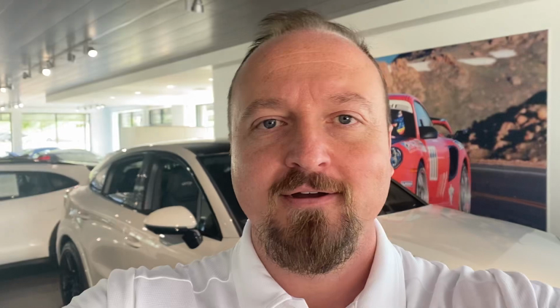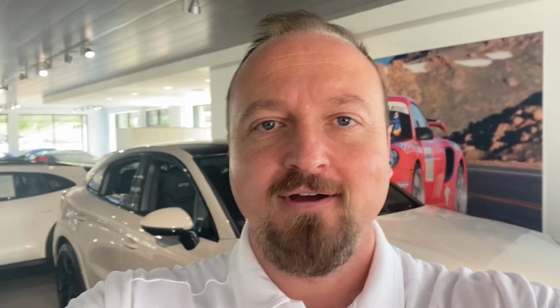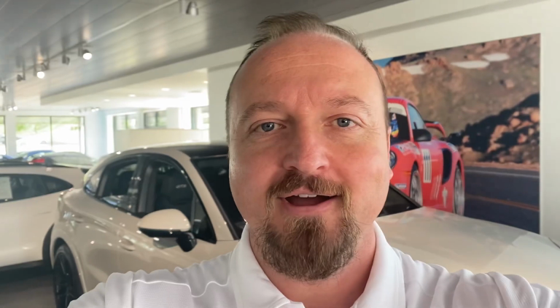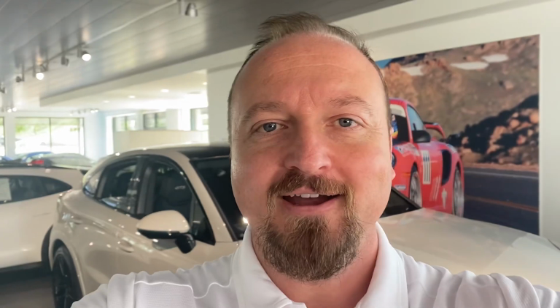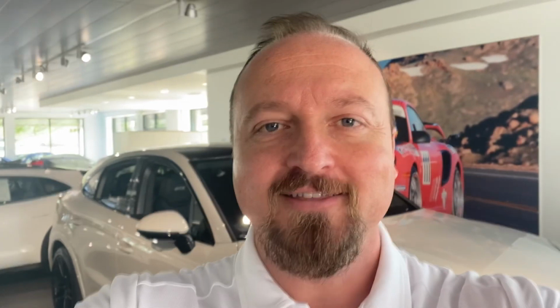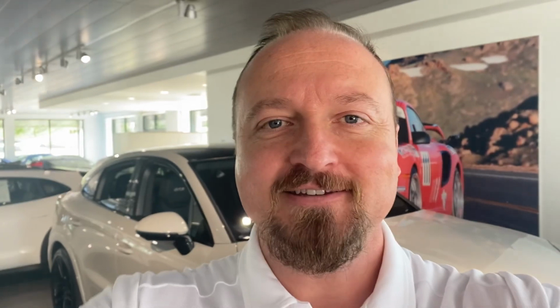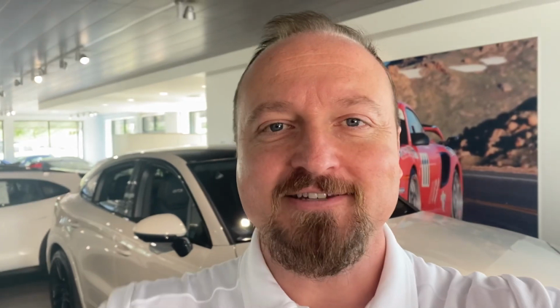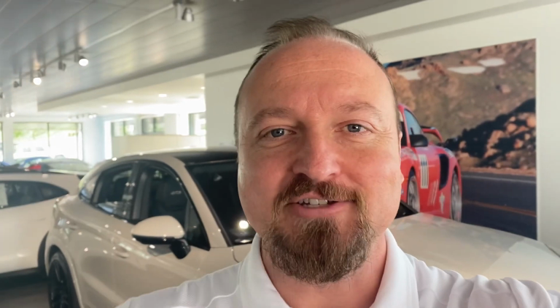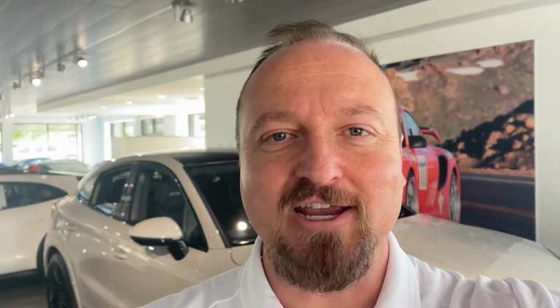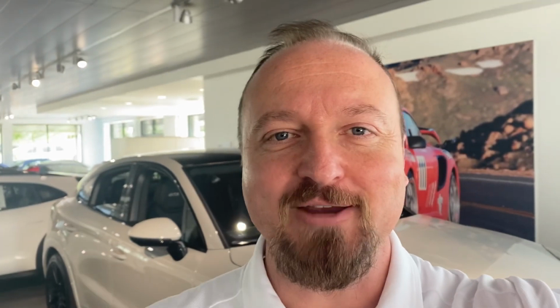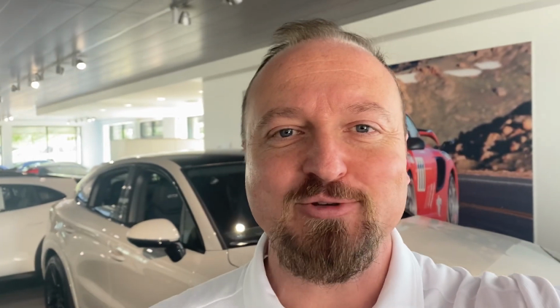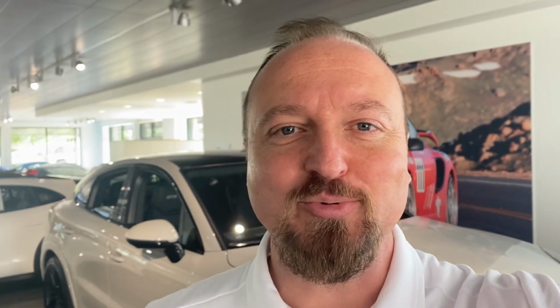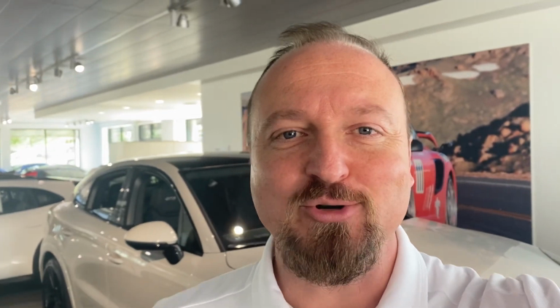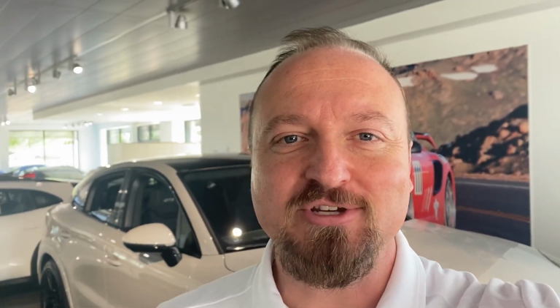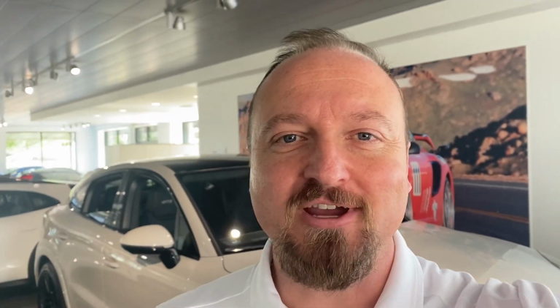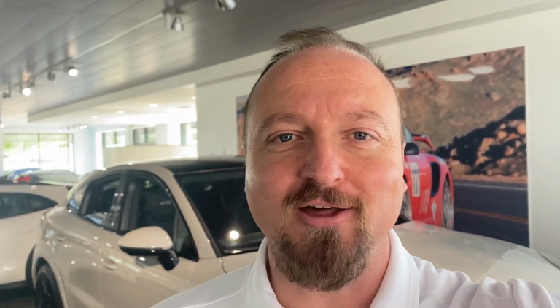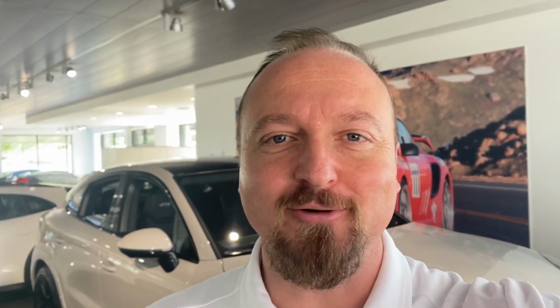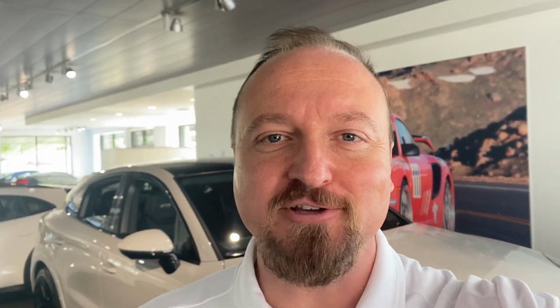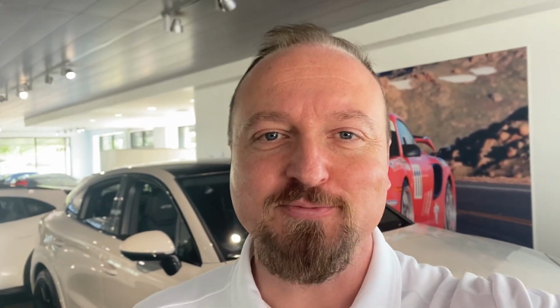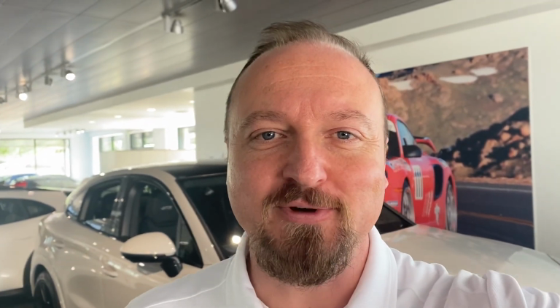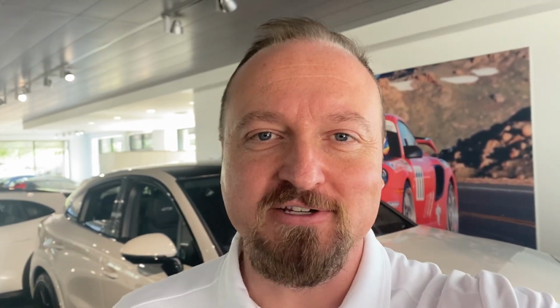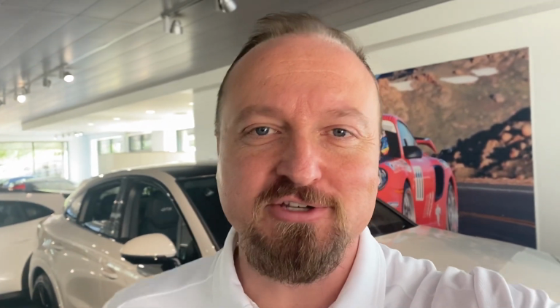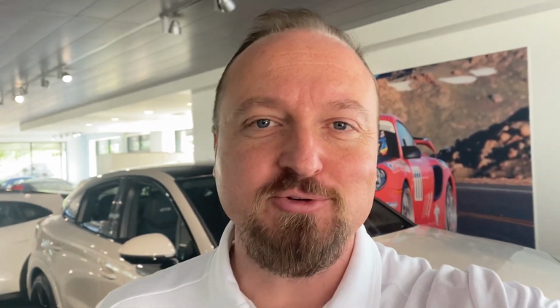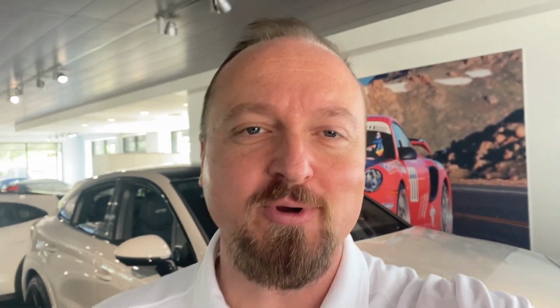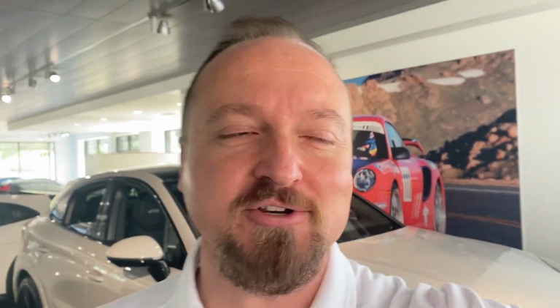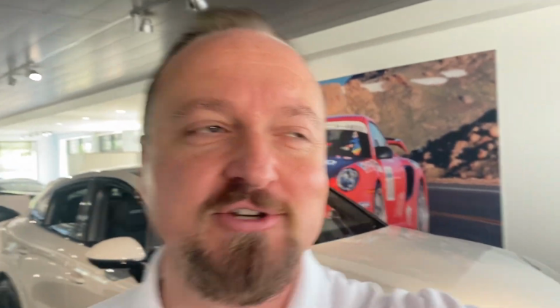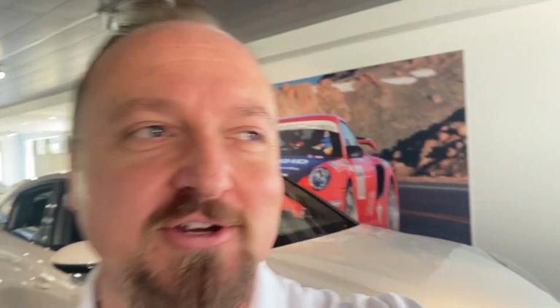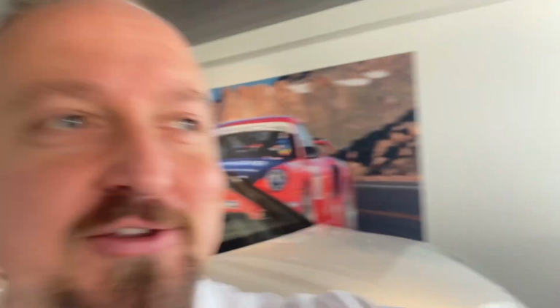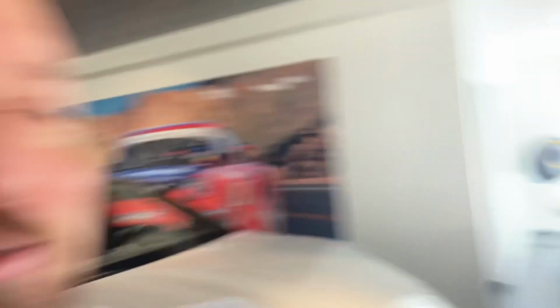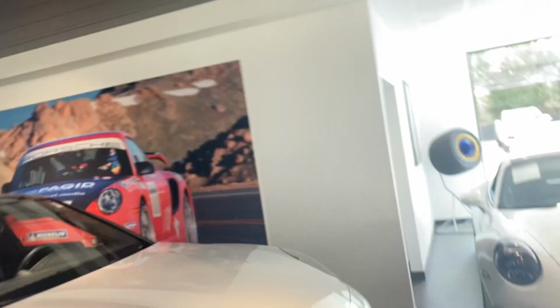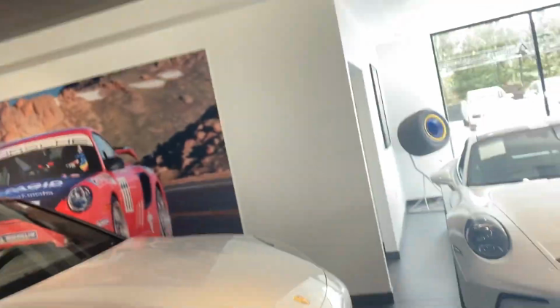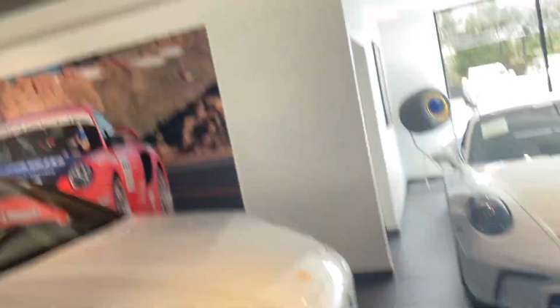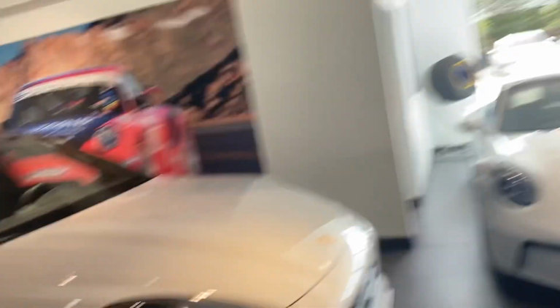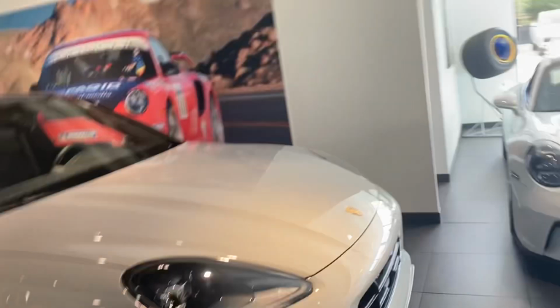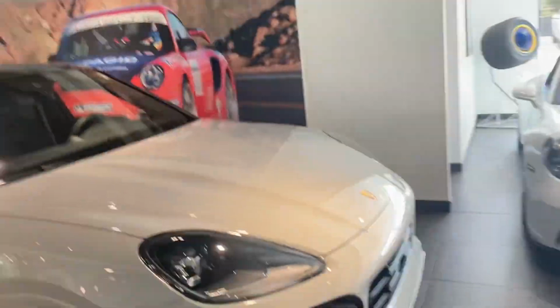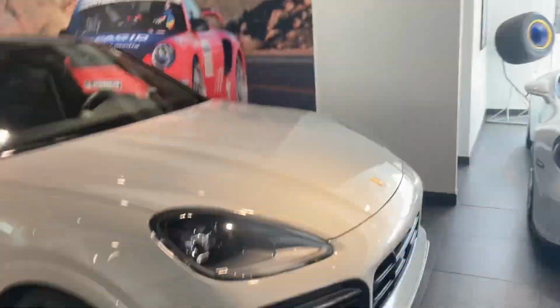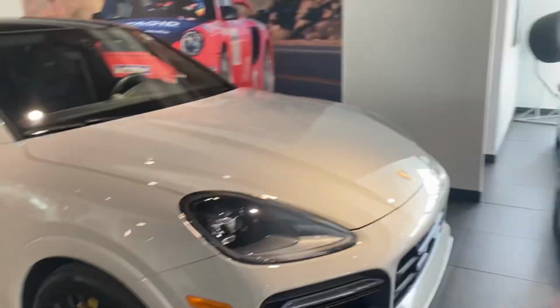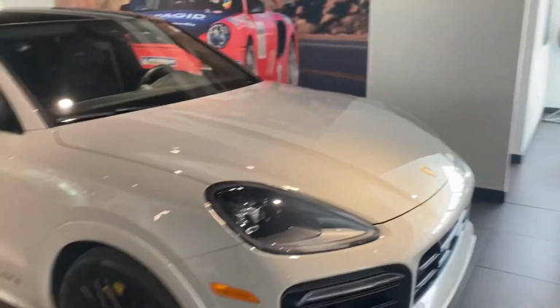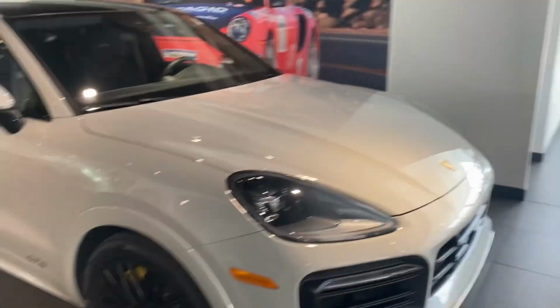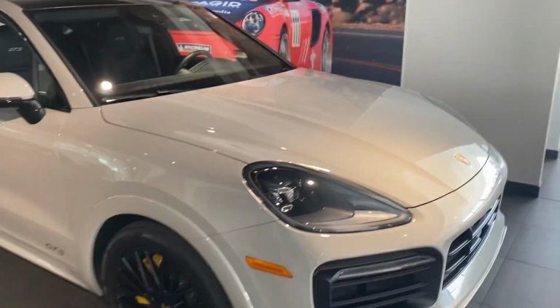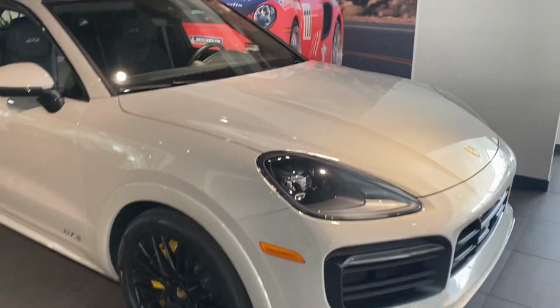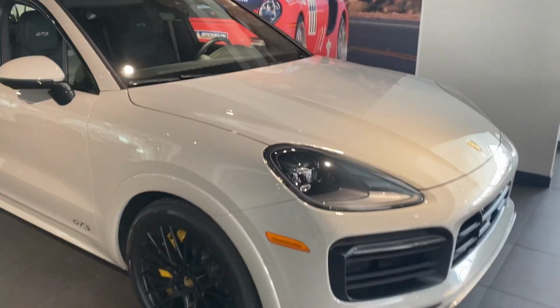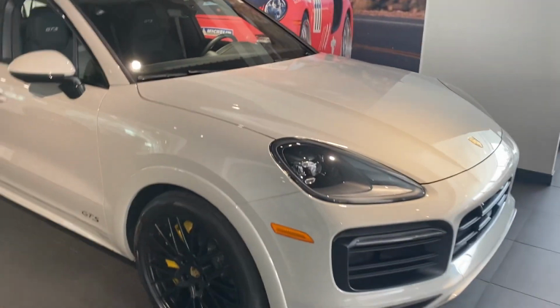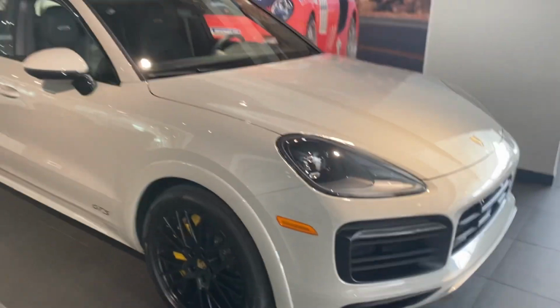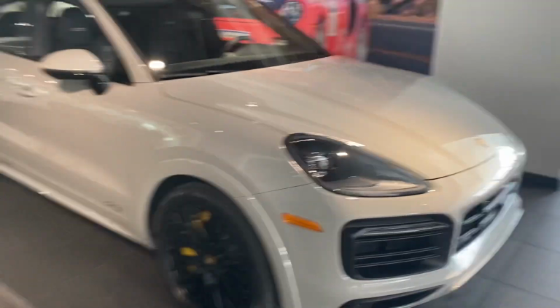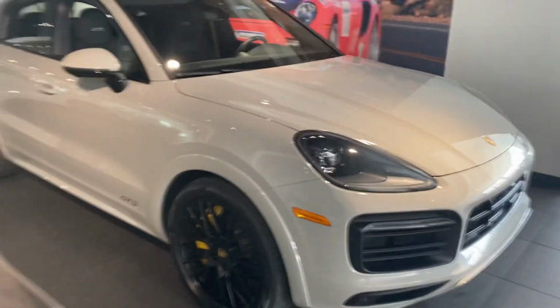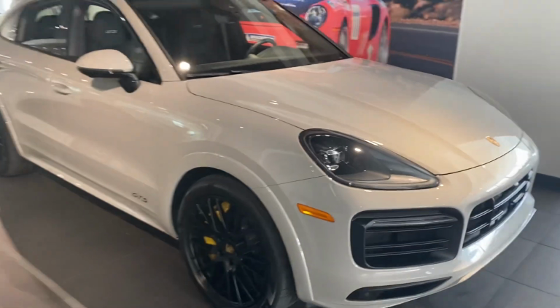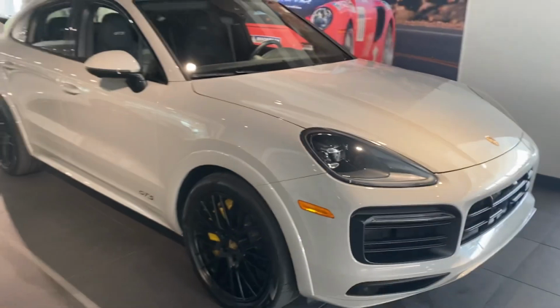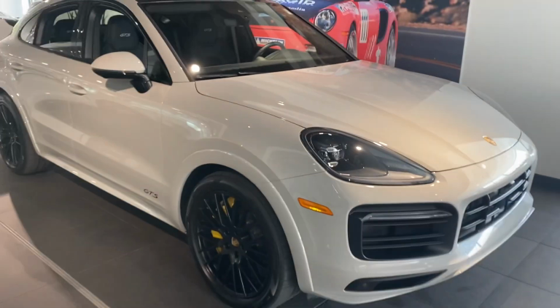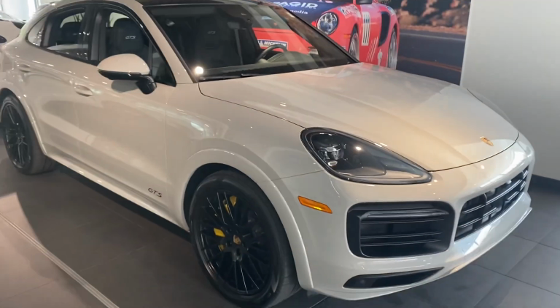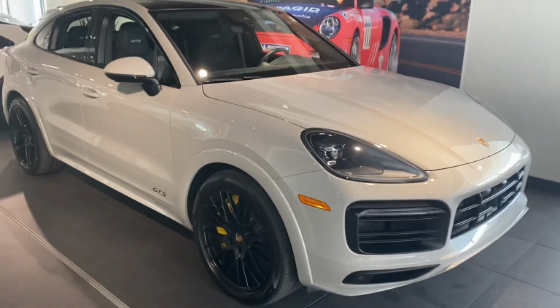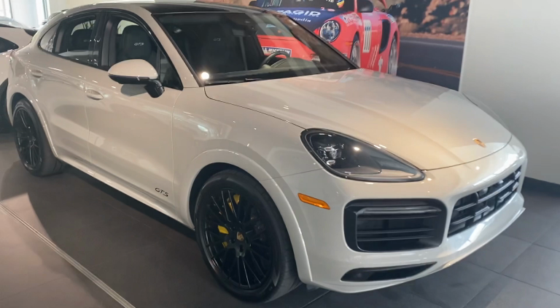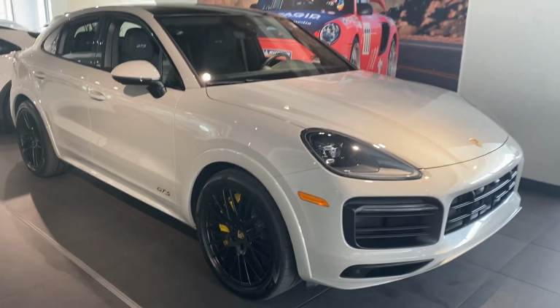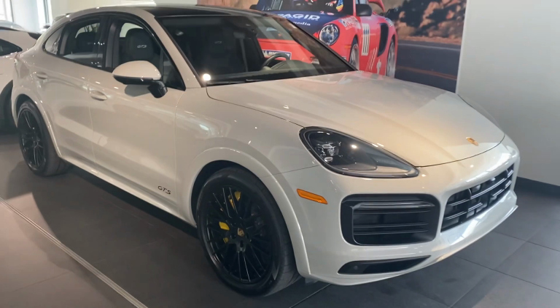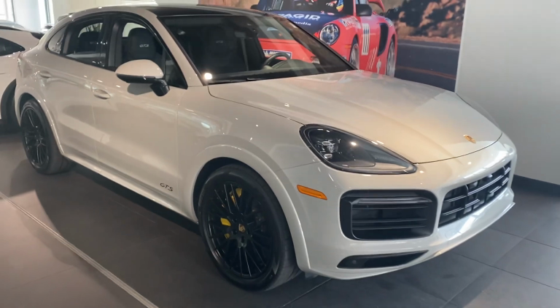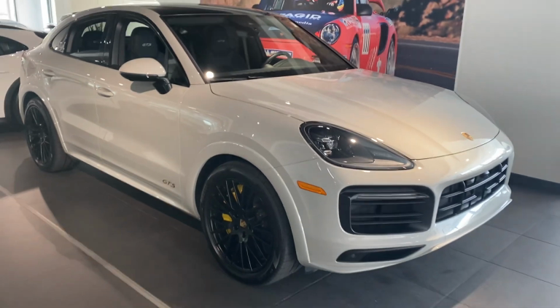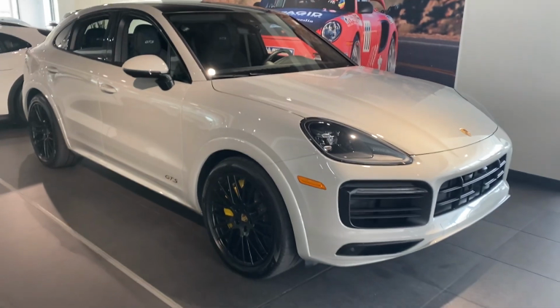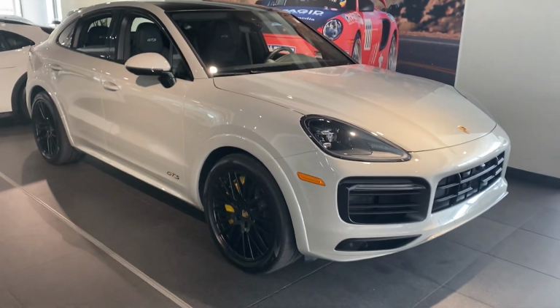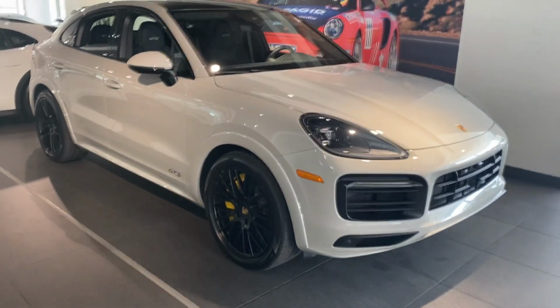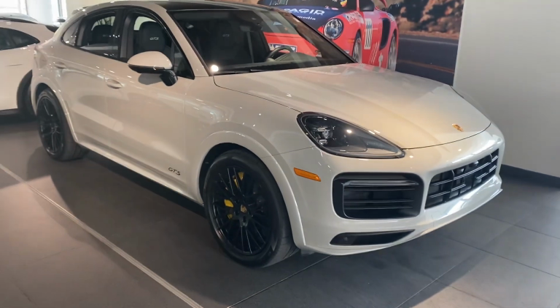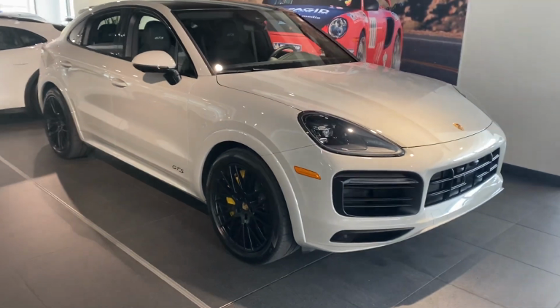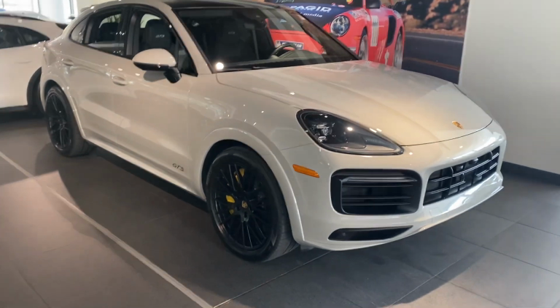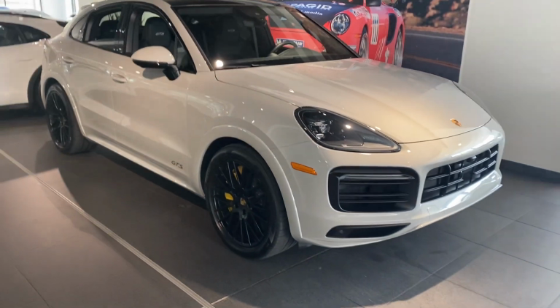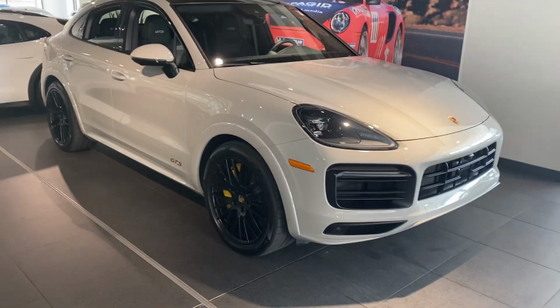Hi, this is James with Porsche Colorado Springs. Just want to show you the 2022 Cayenne Coupe GTS like you're here in person.